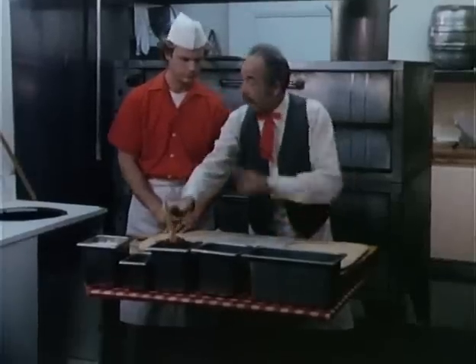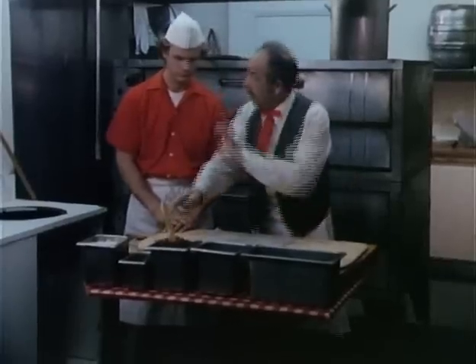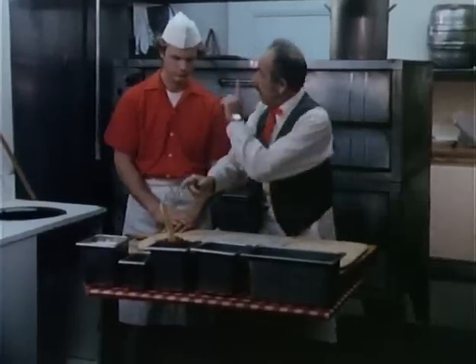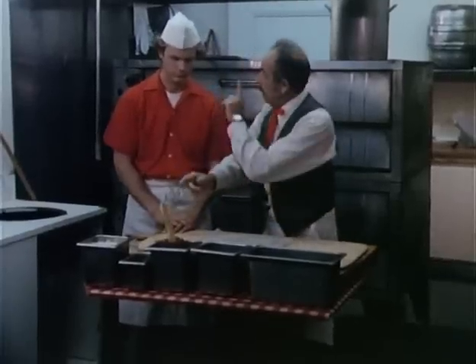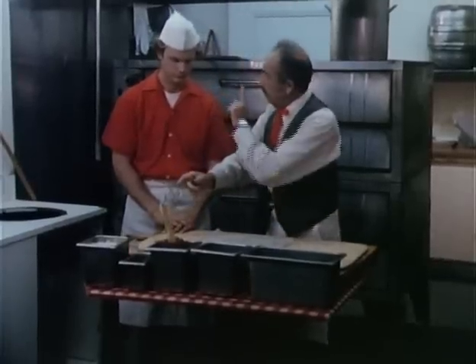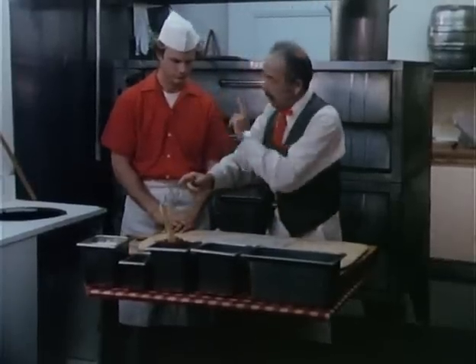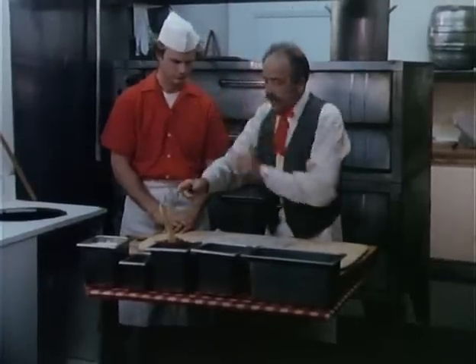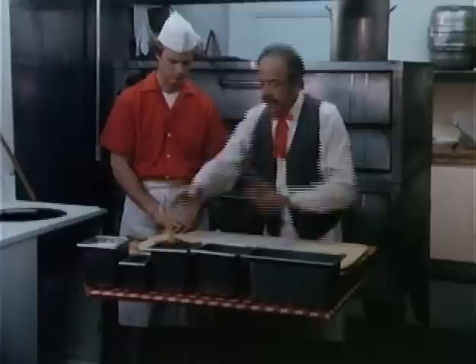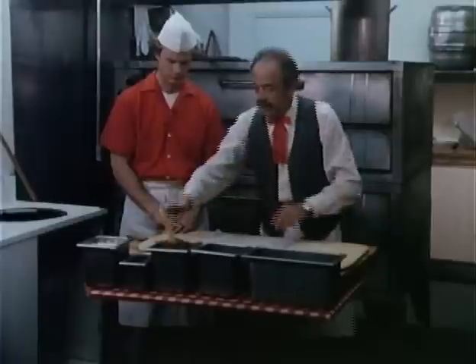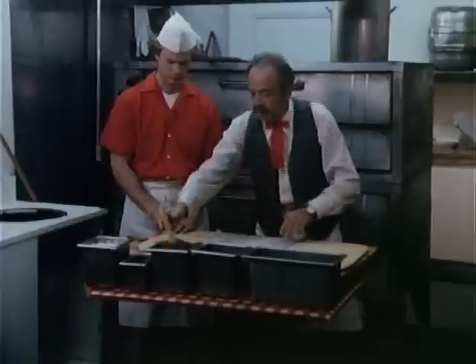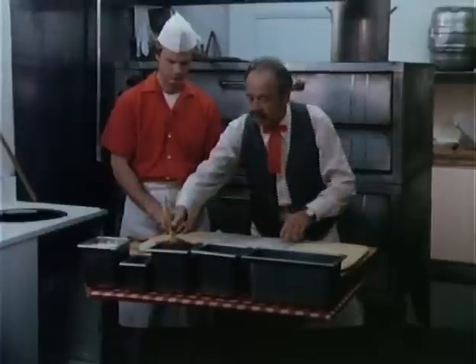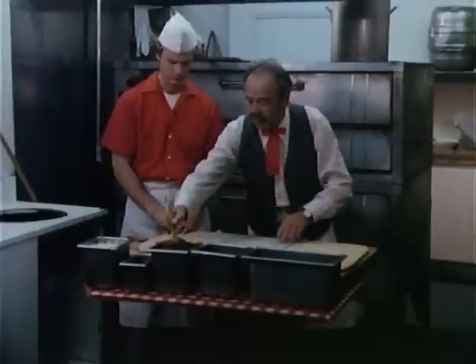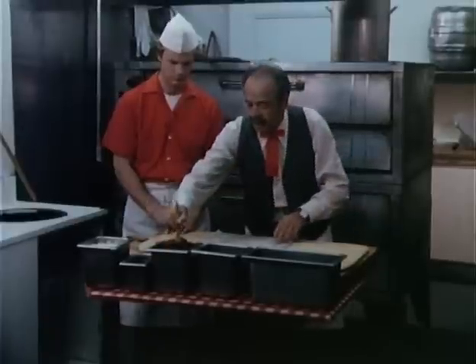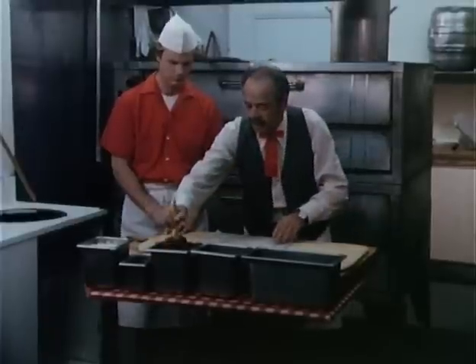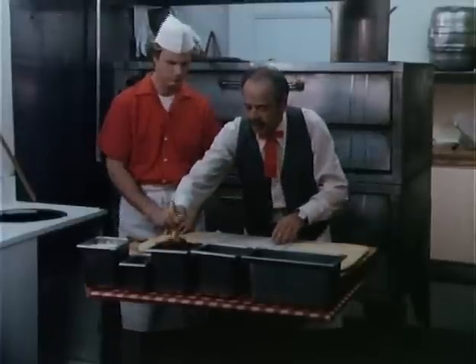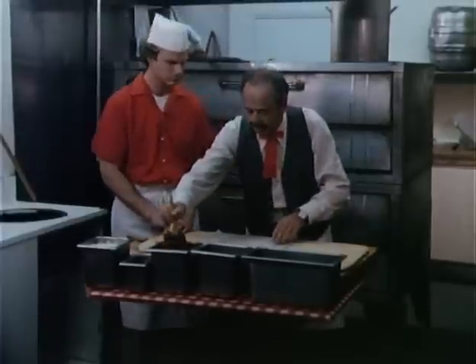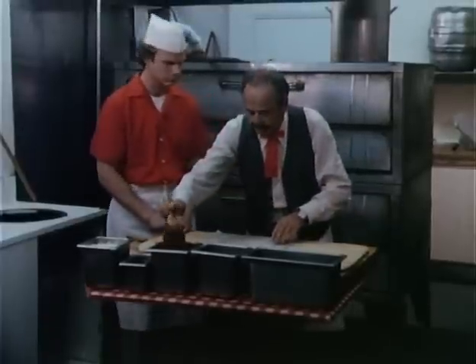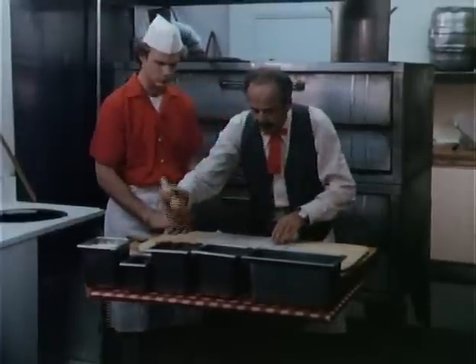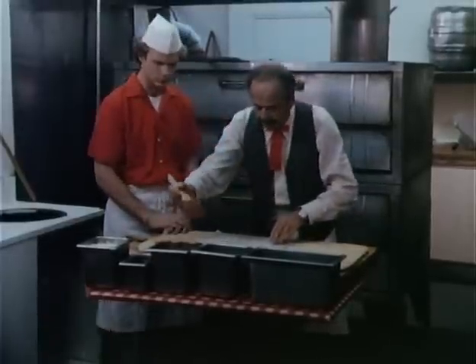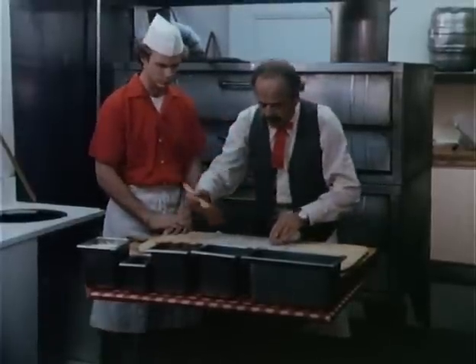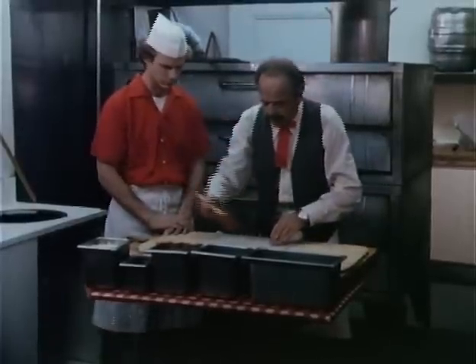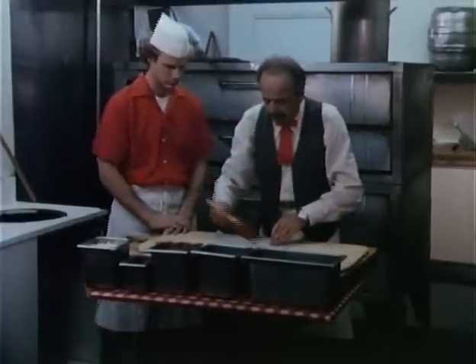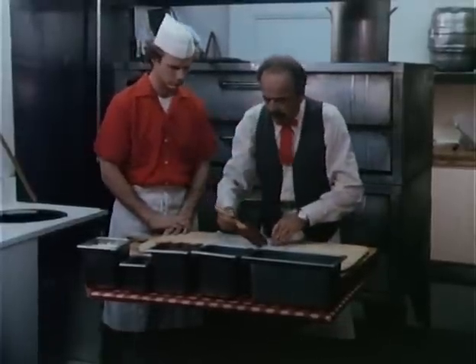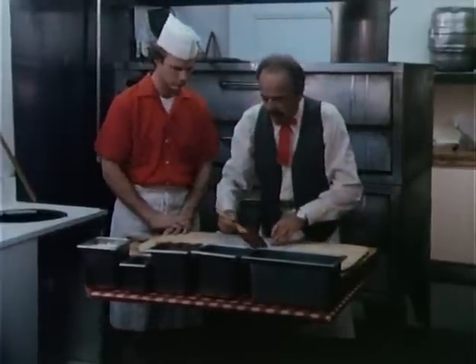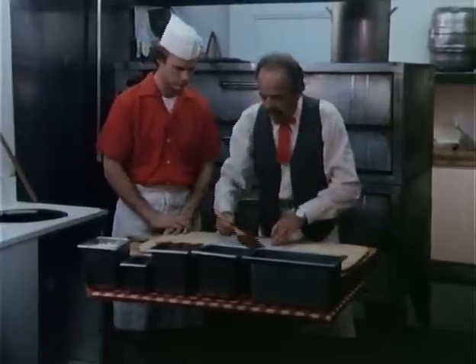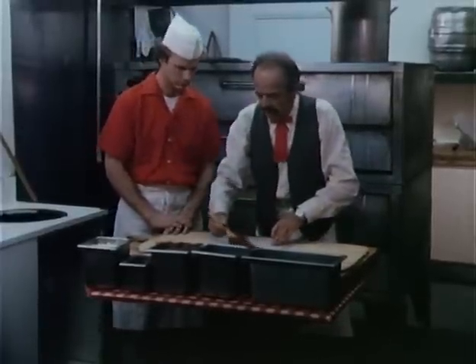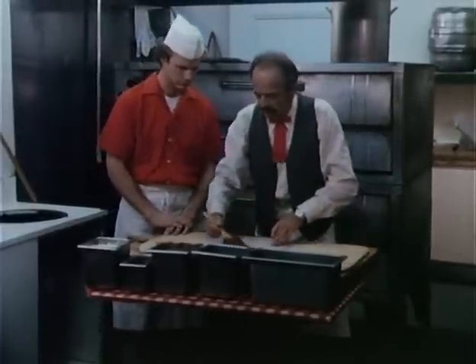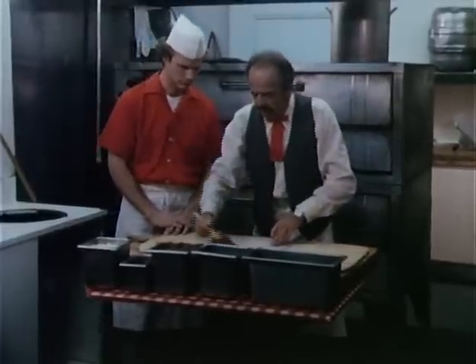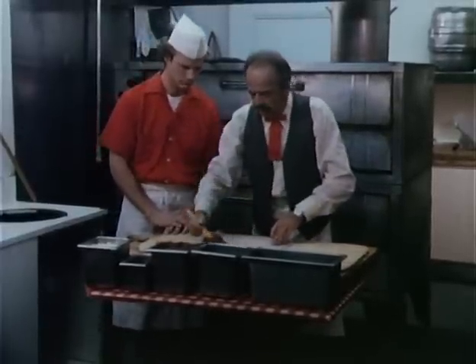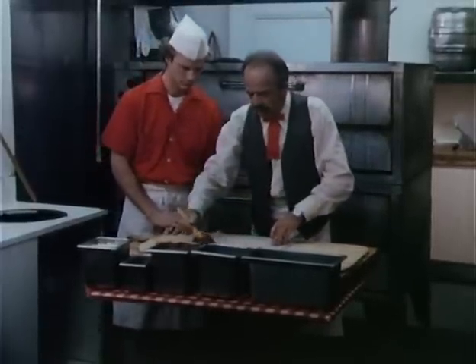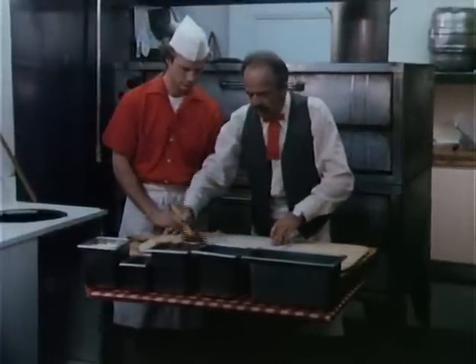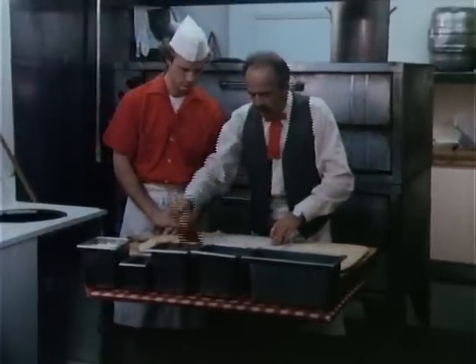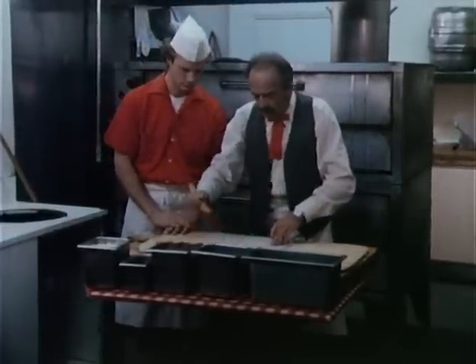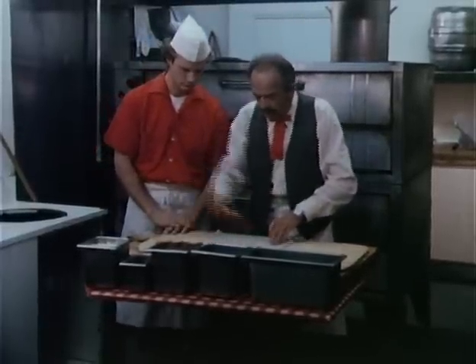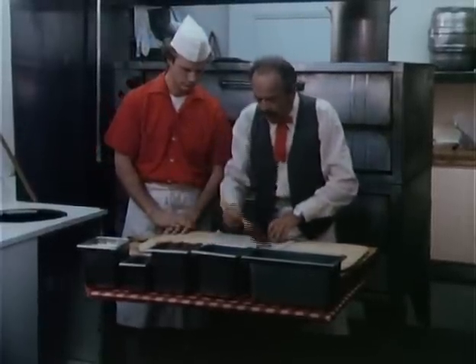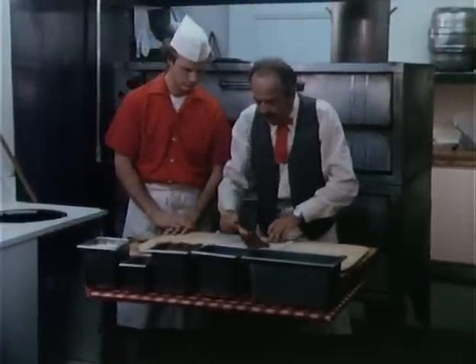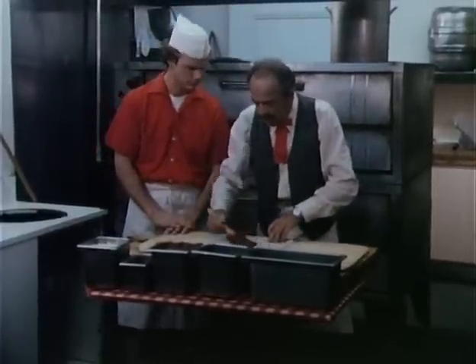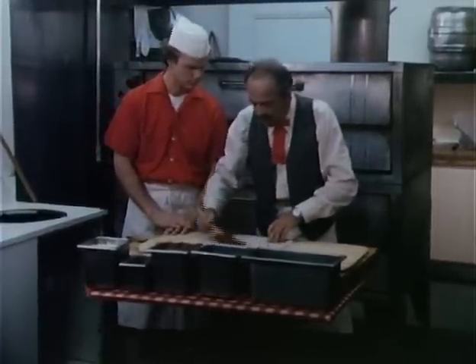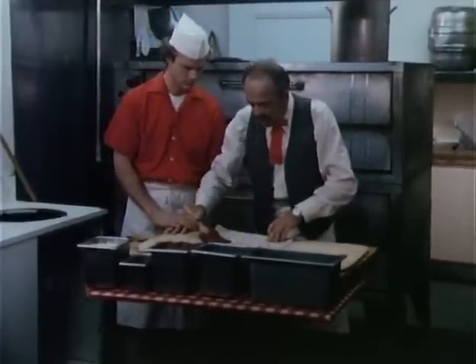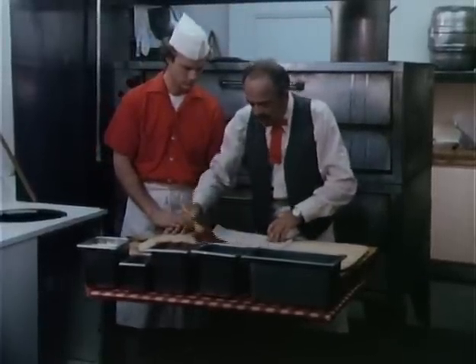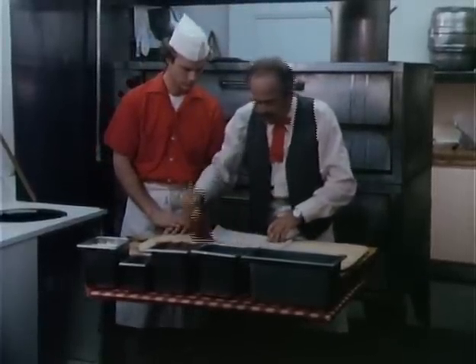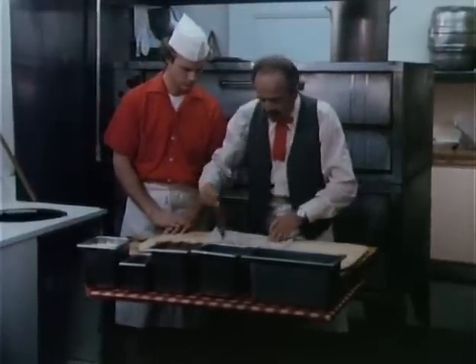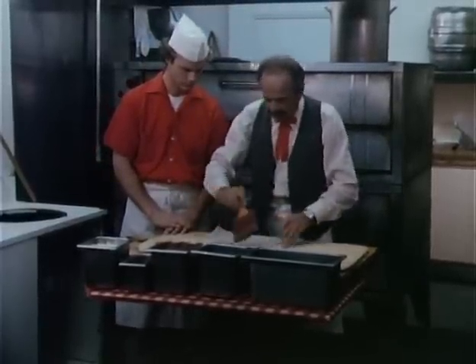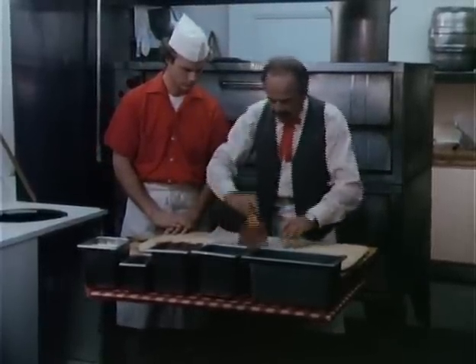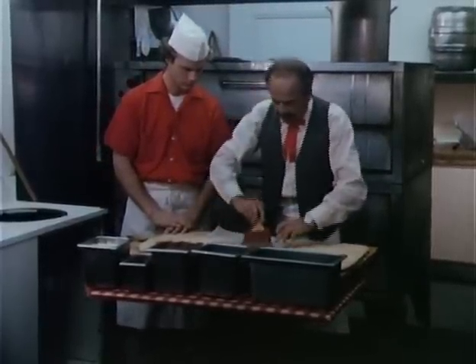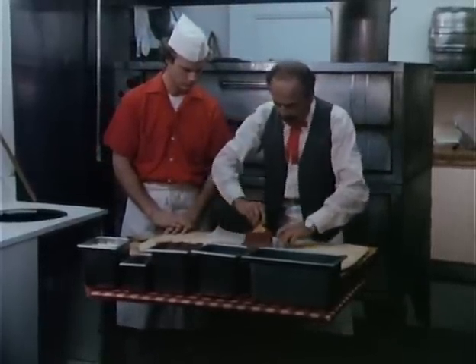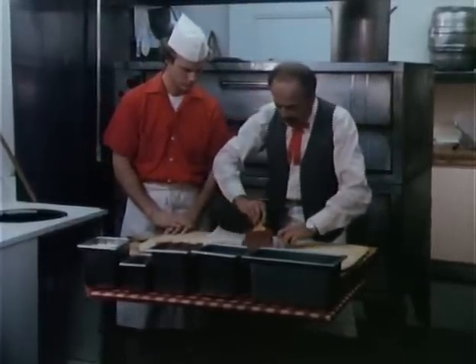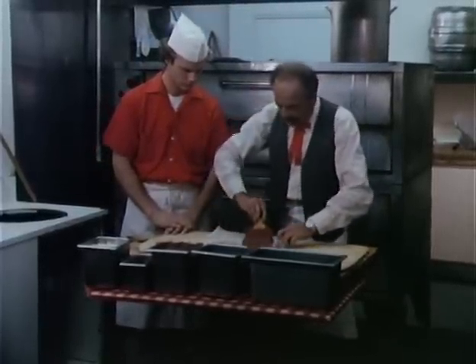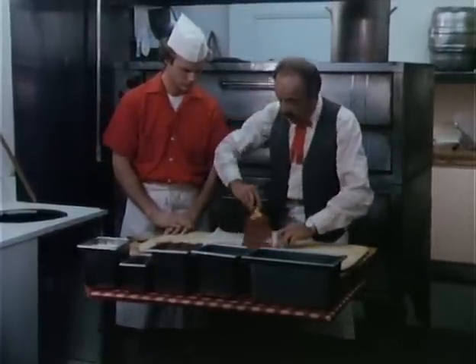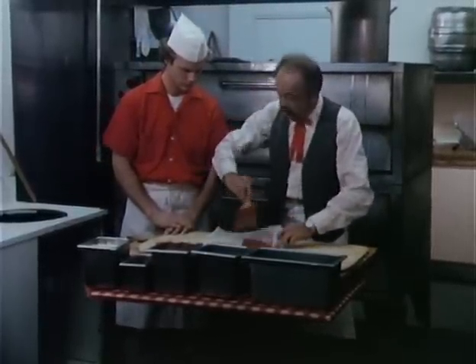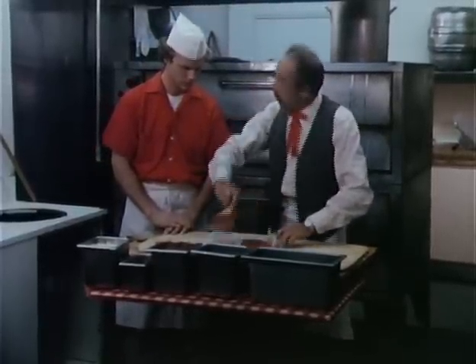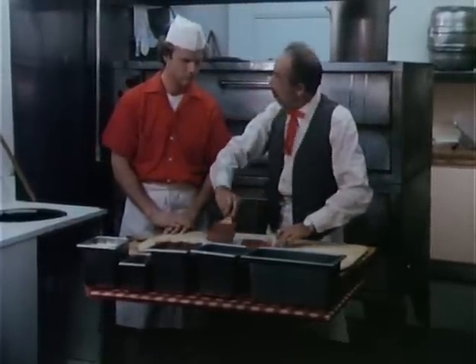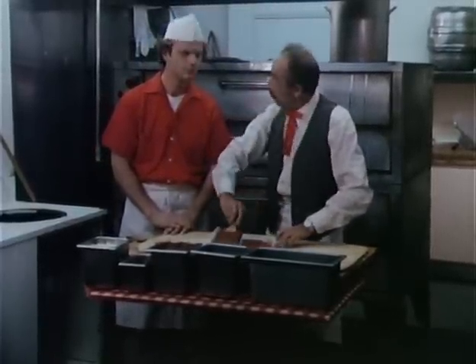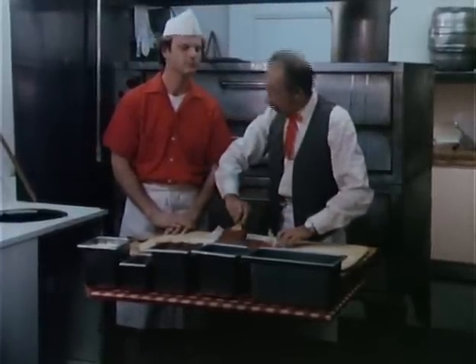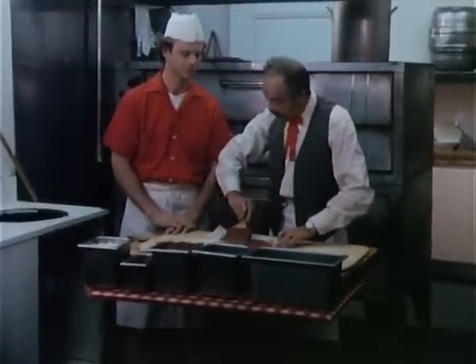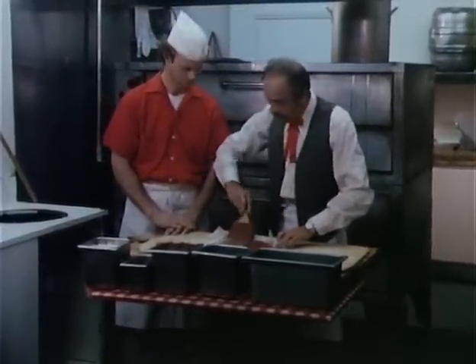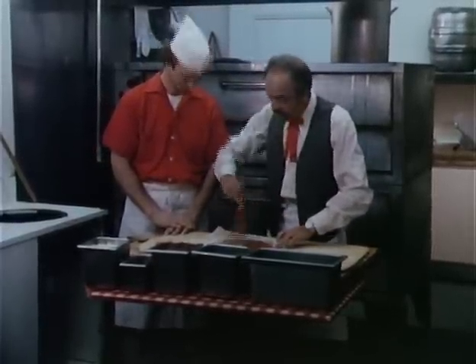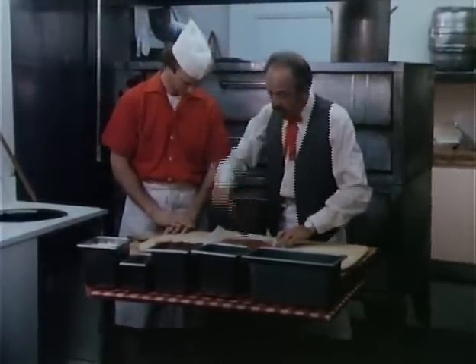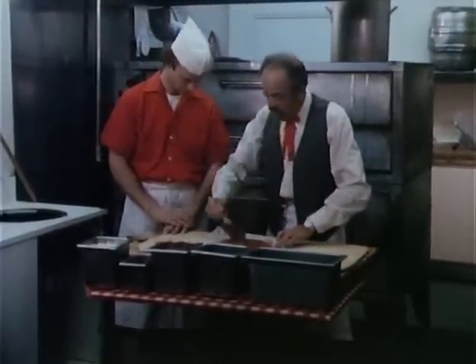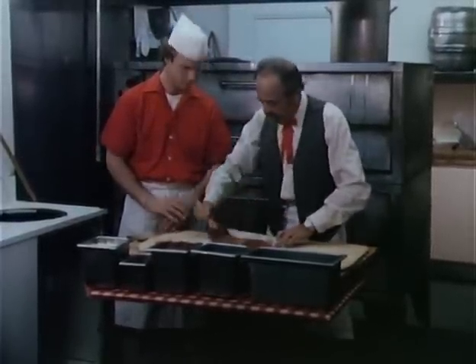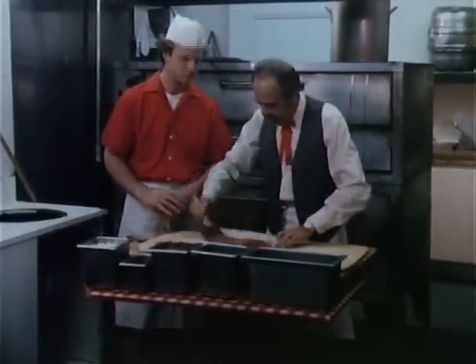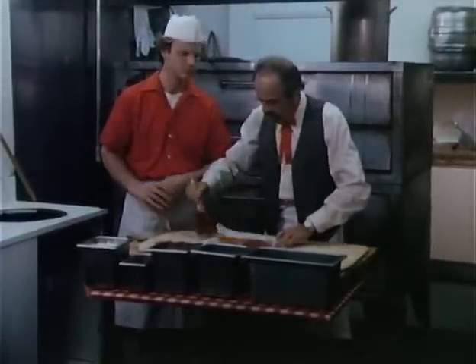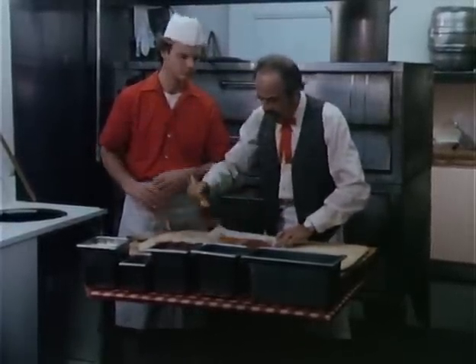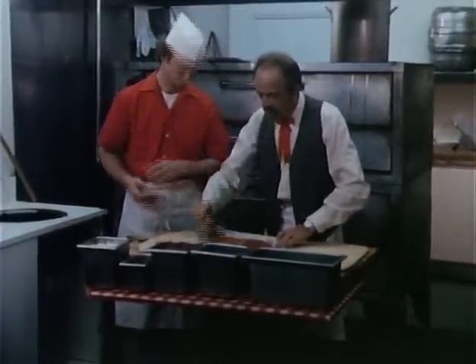Now, you listen. You take the tomato sauce, and you spread it on nice and even. You practice, you know how.